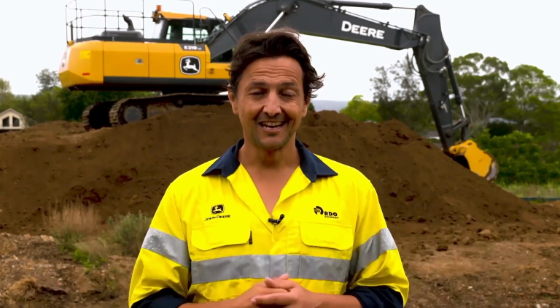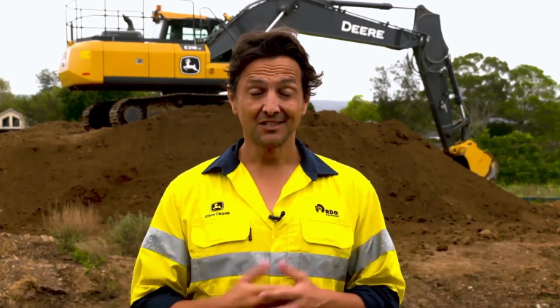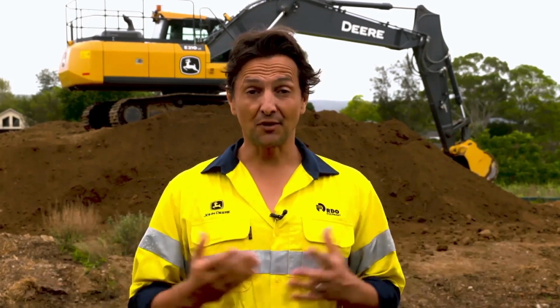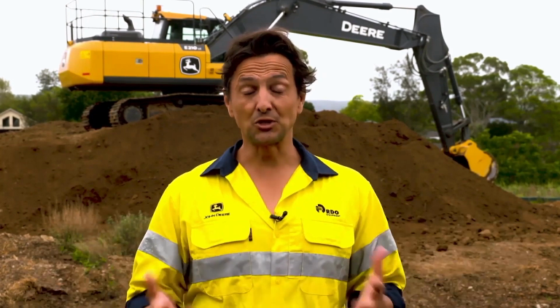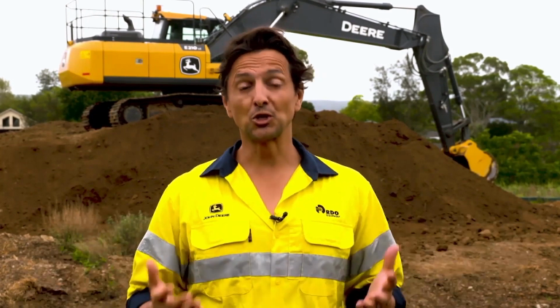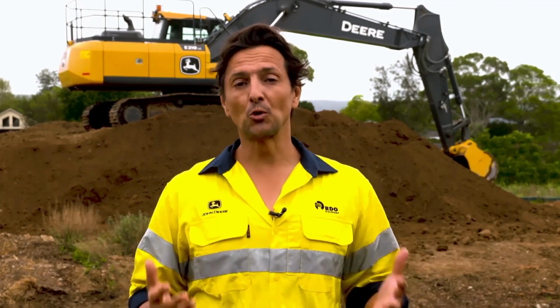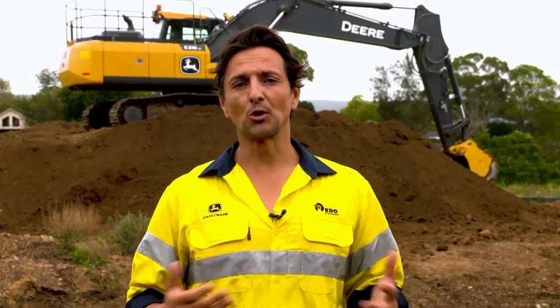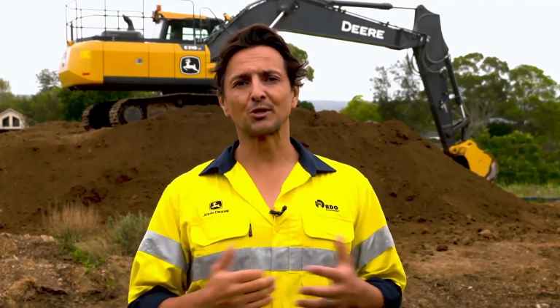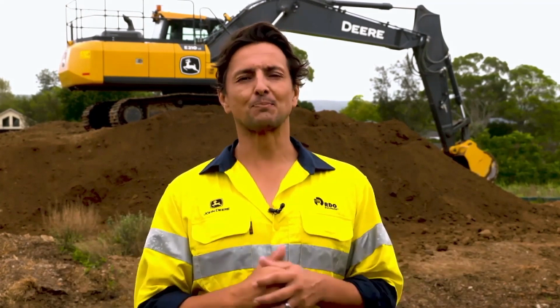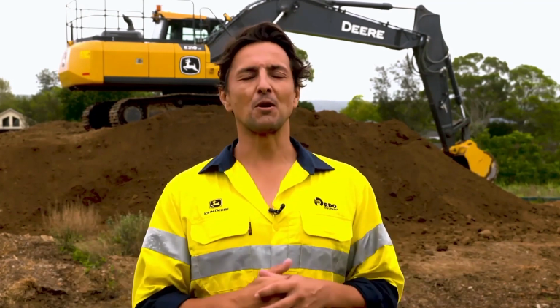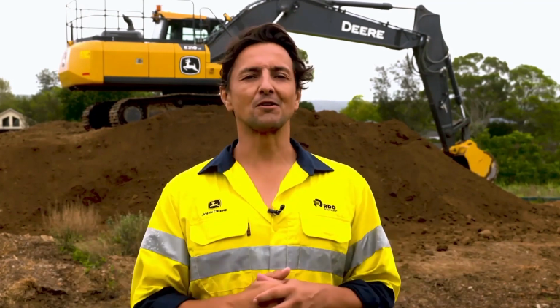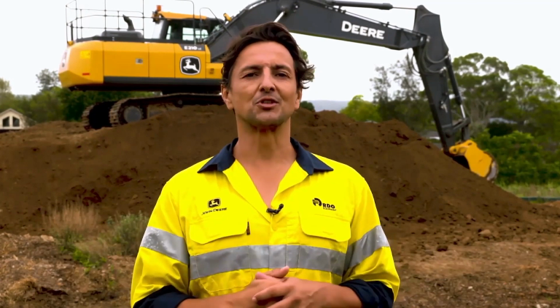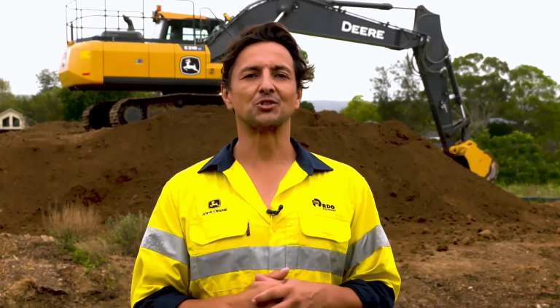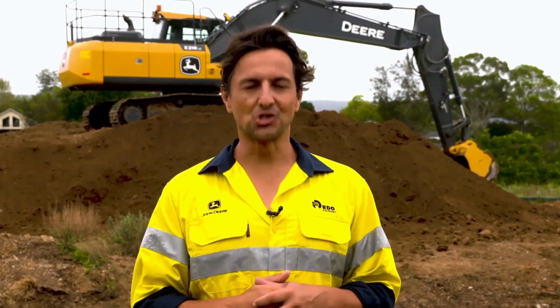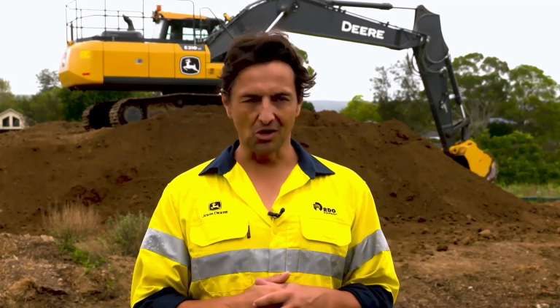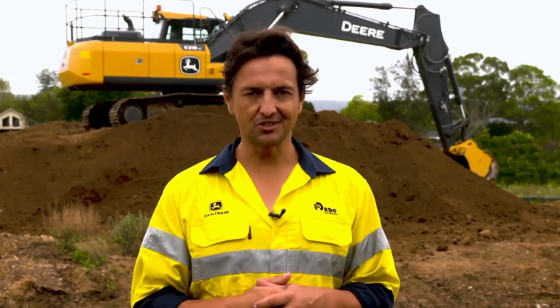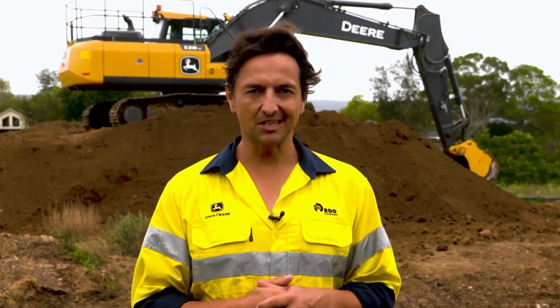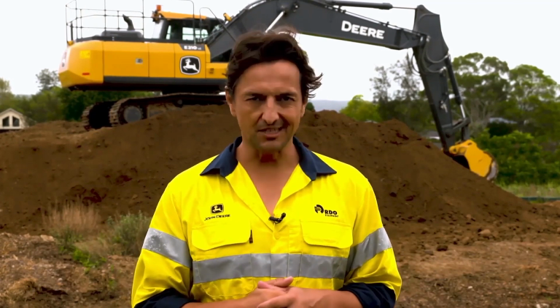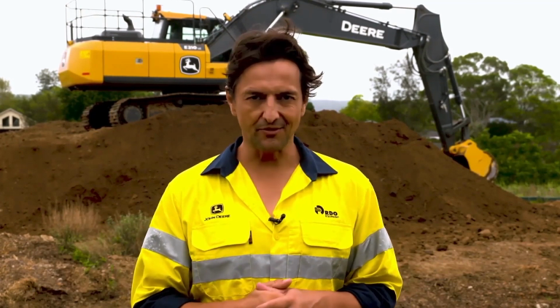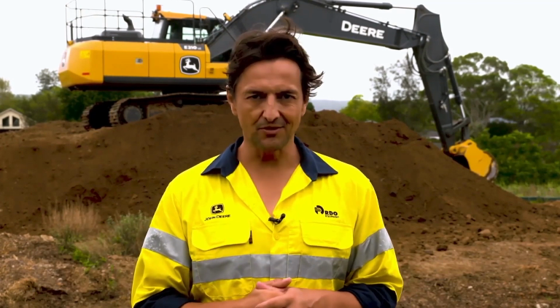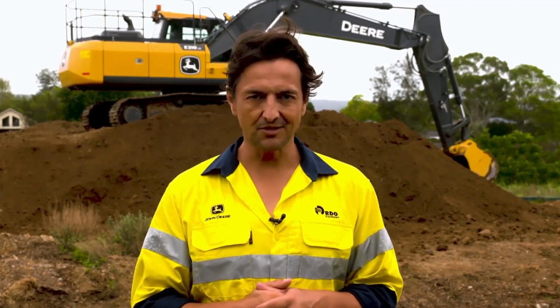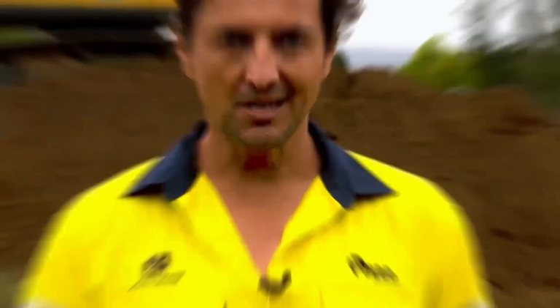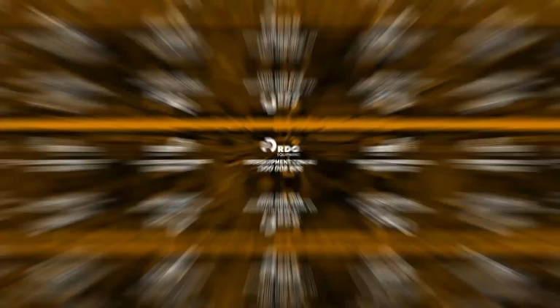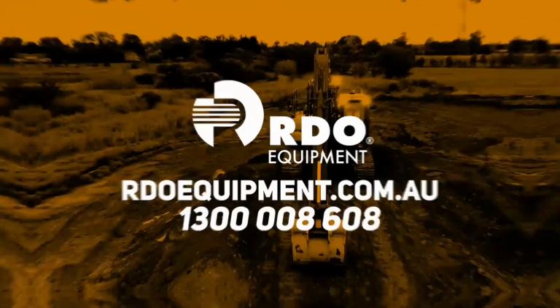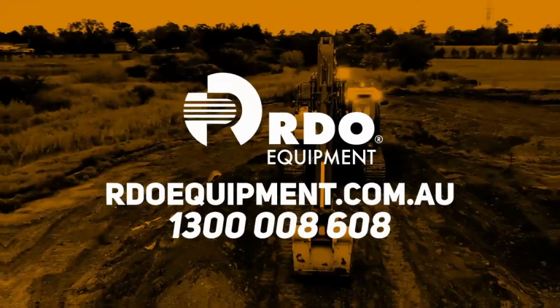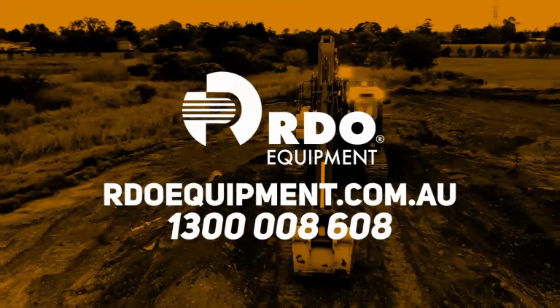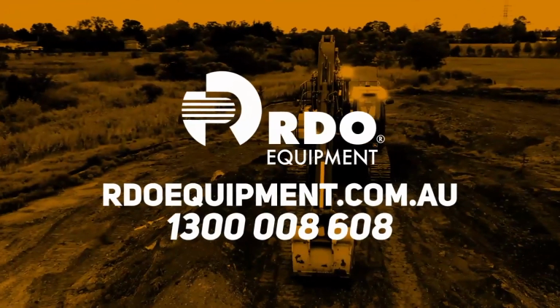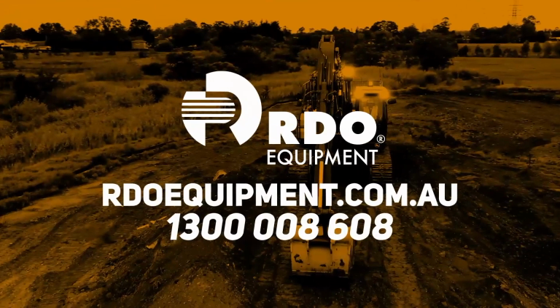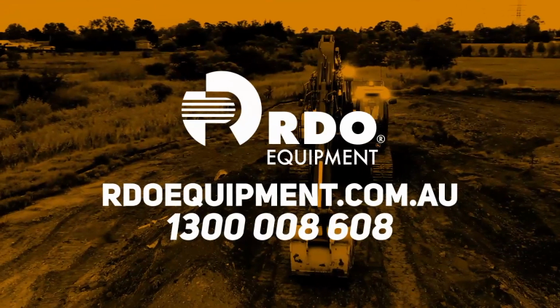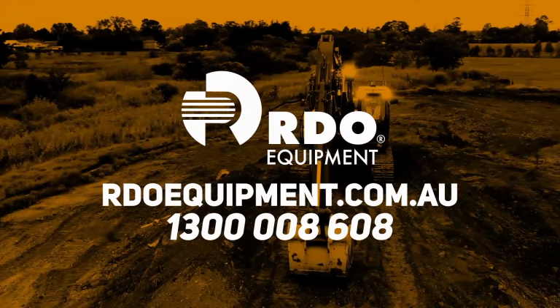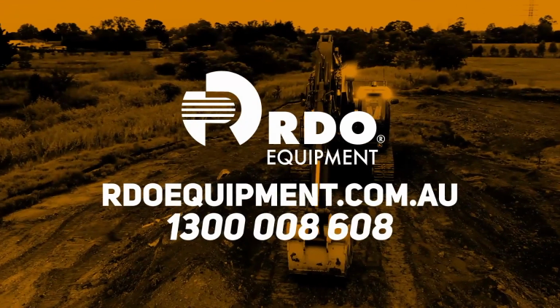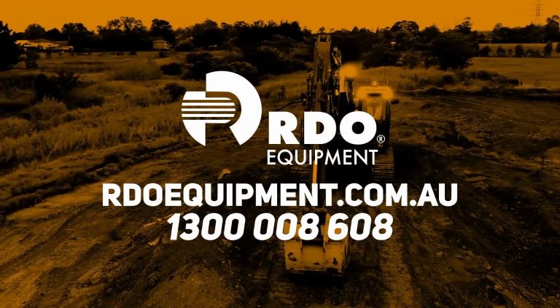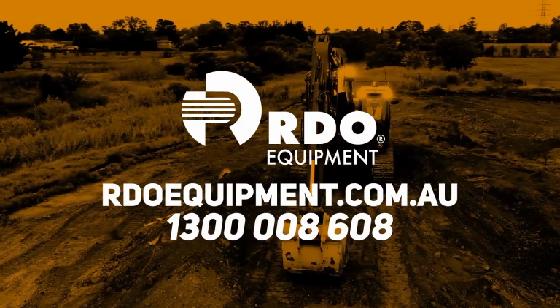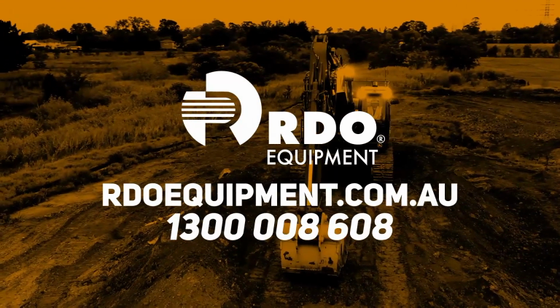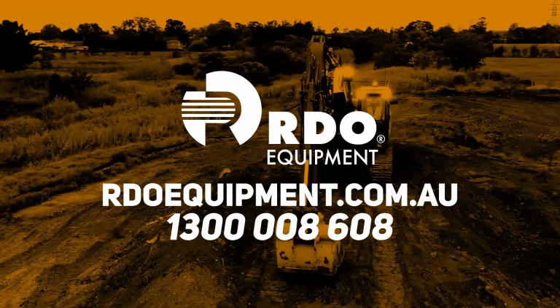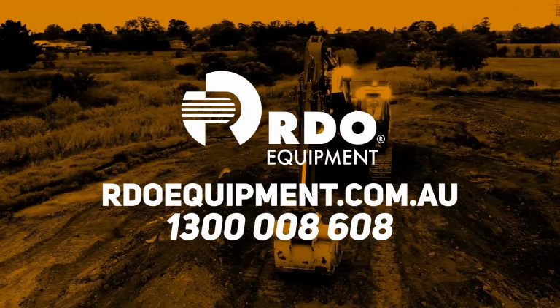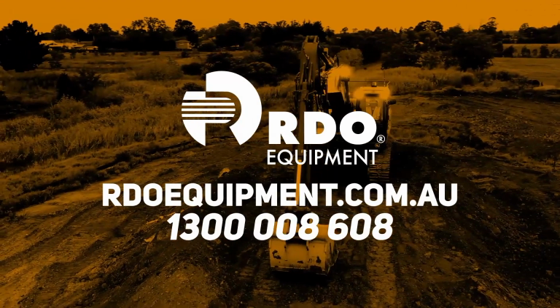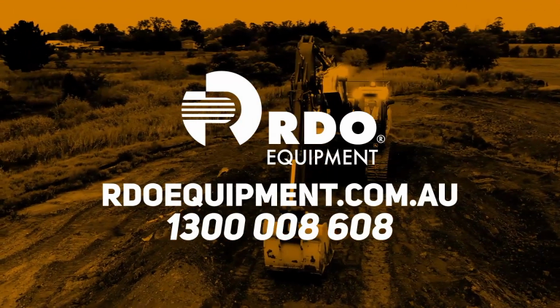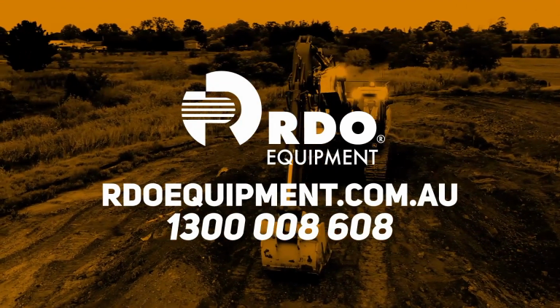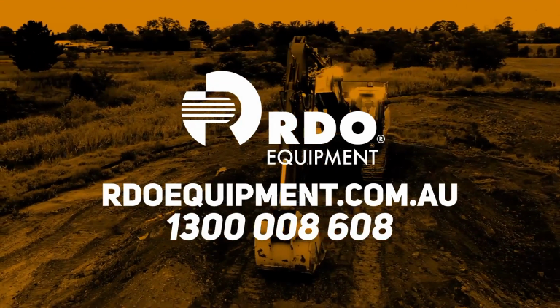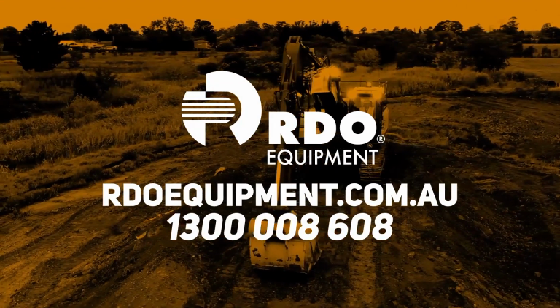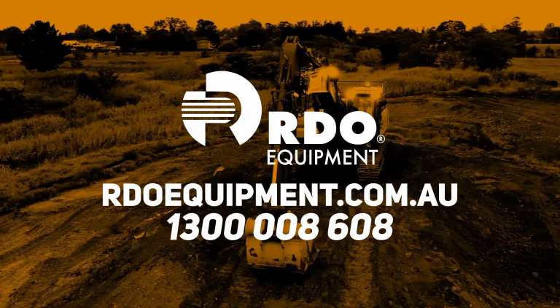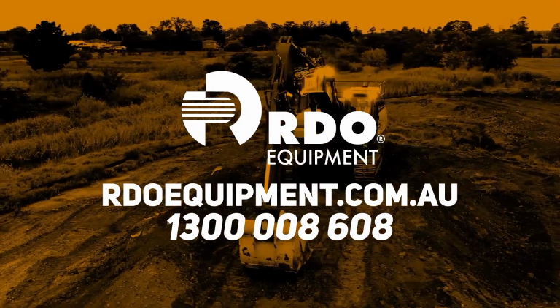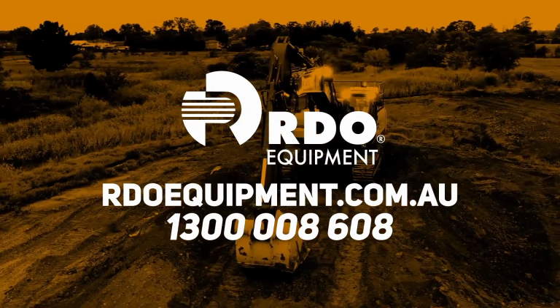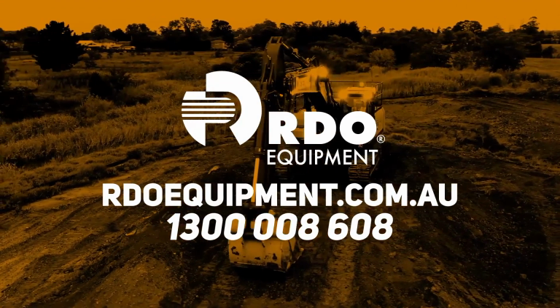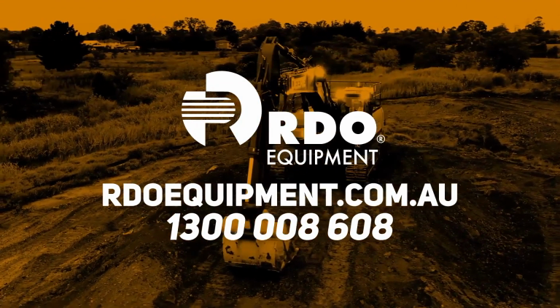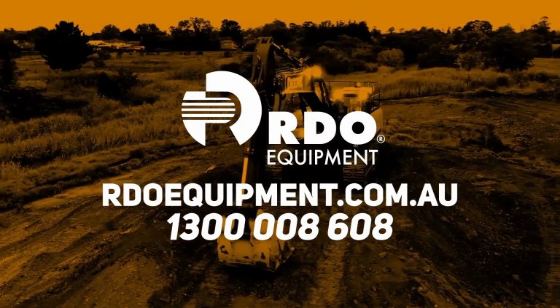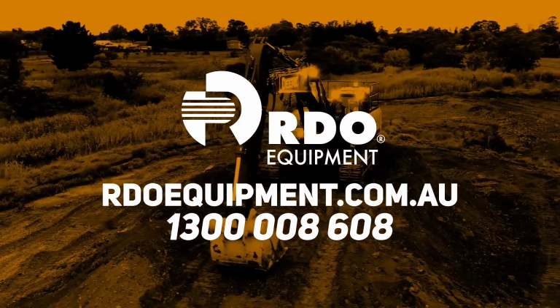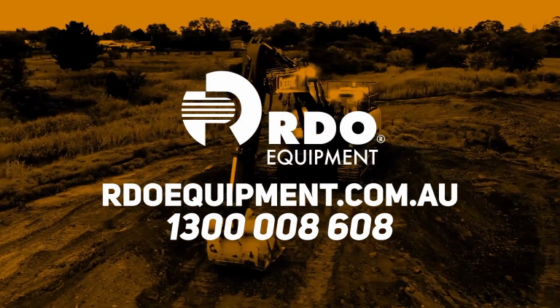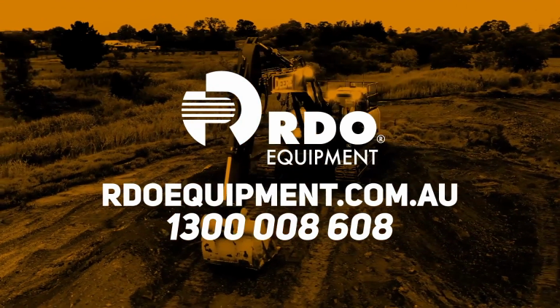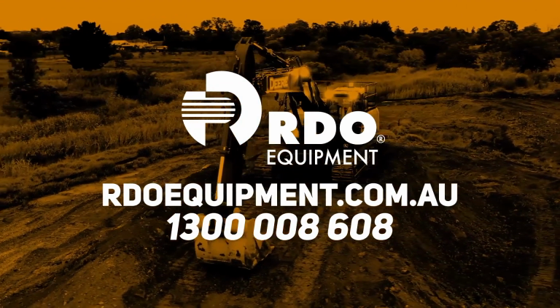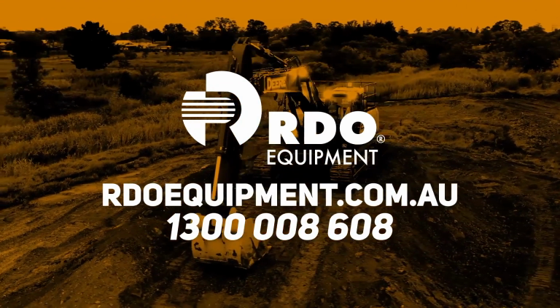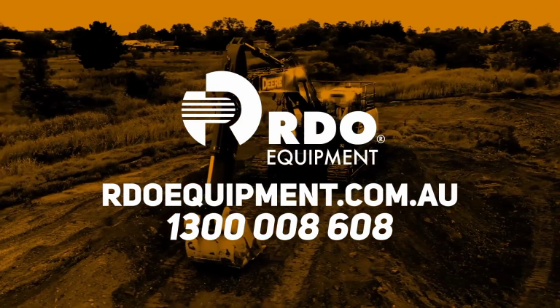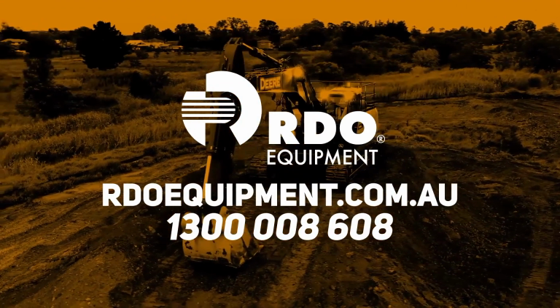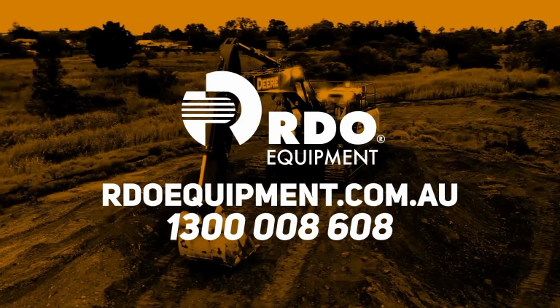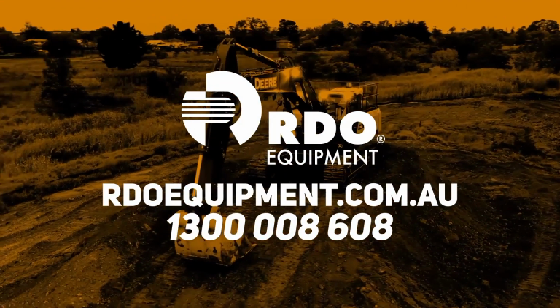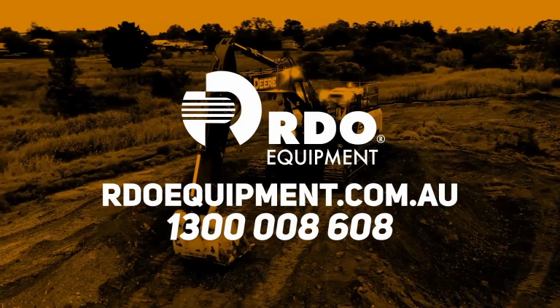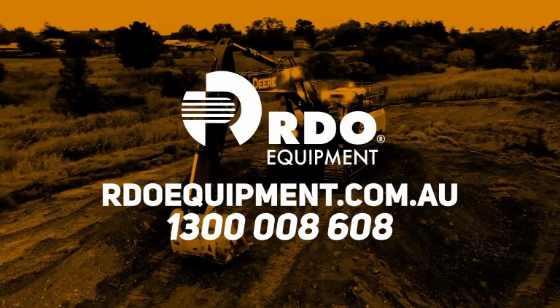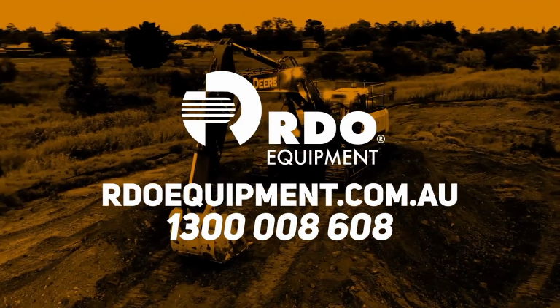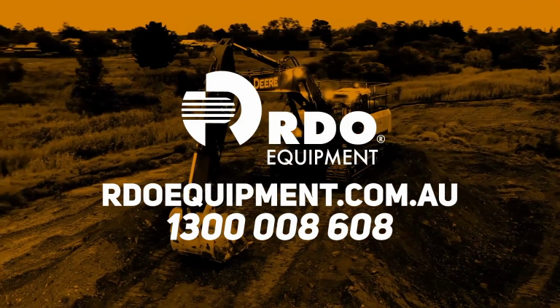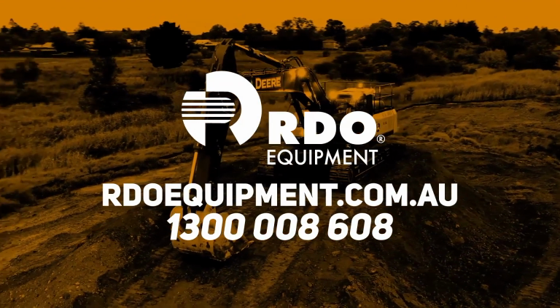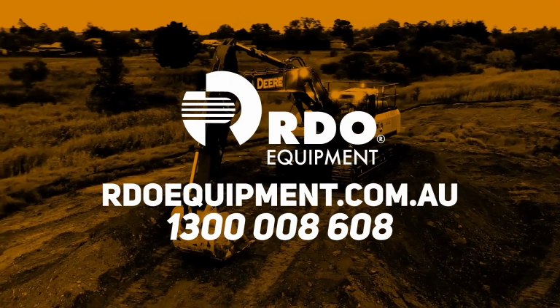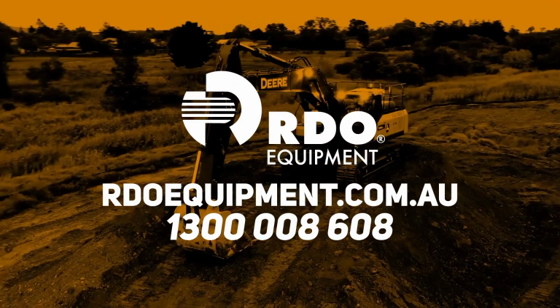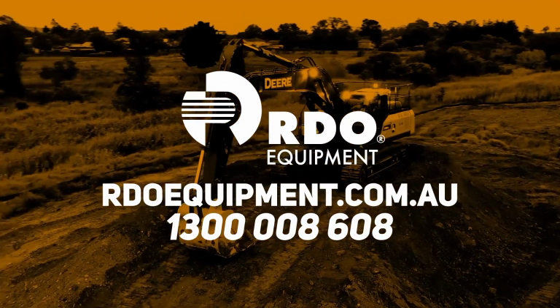So if you want to experience the John Deere difference, head into your local RDO dealer today or visit rdoequipment.com.au.